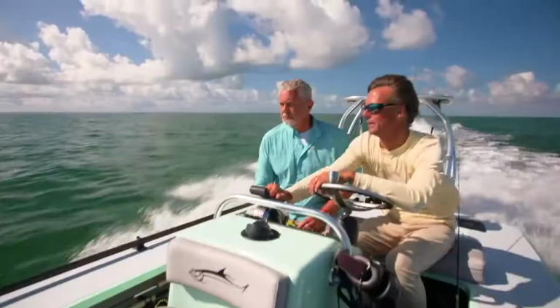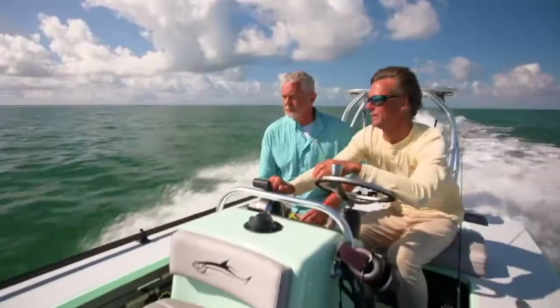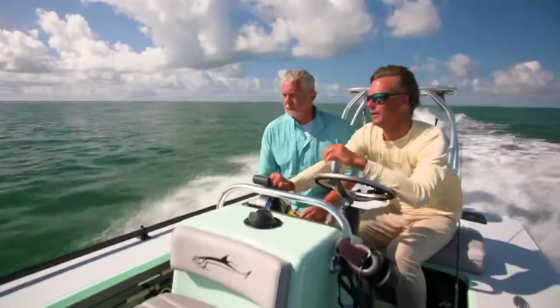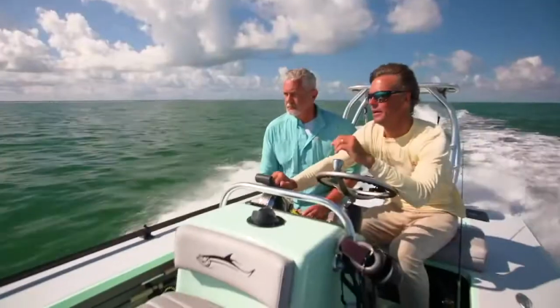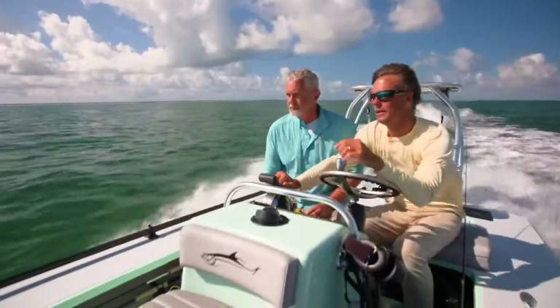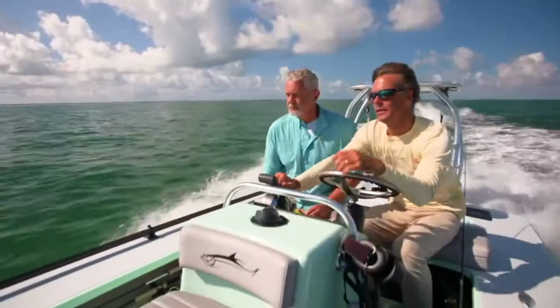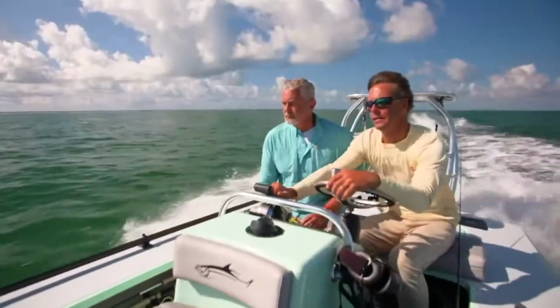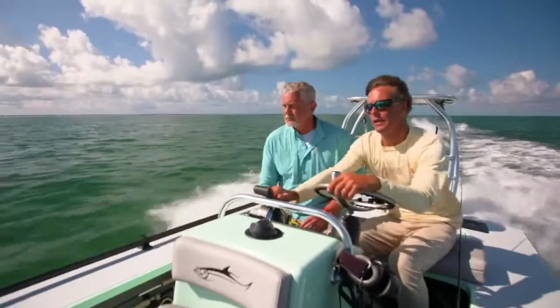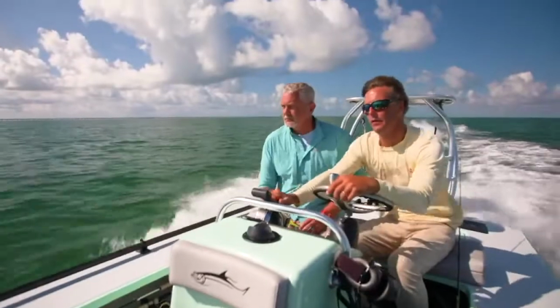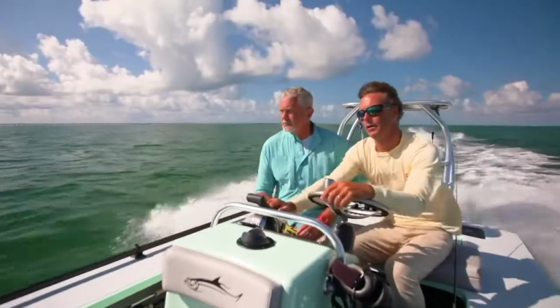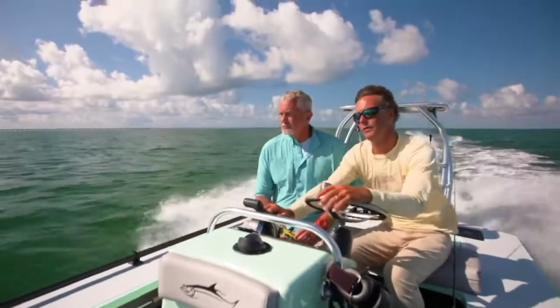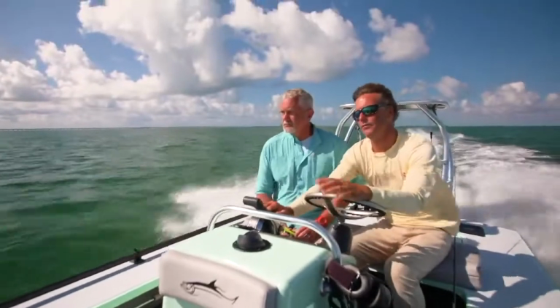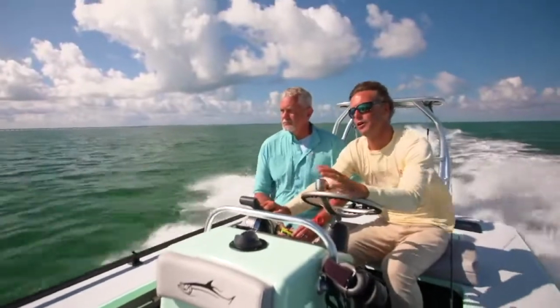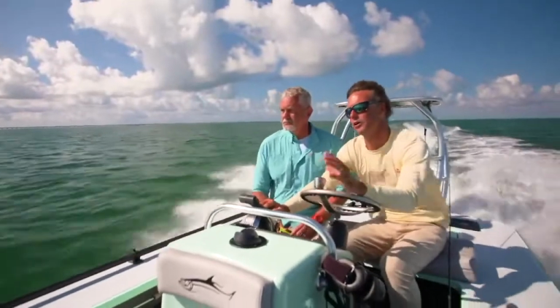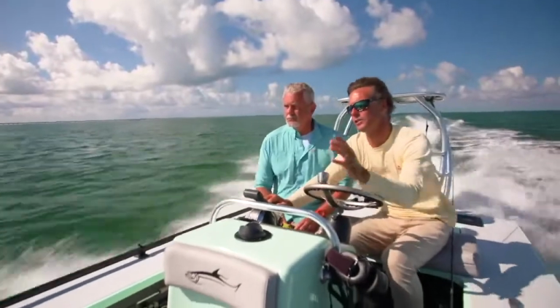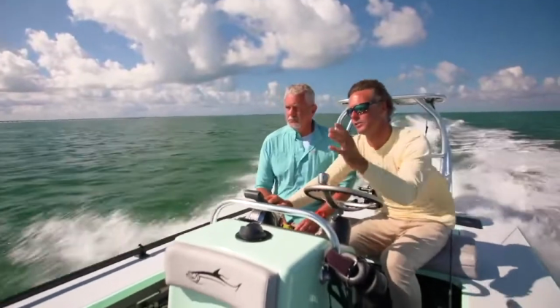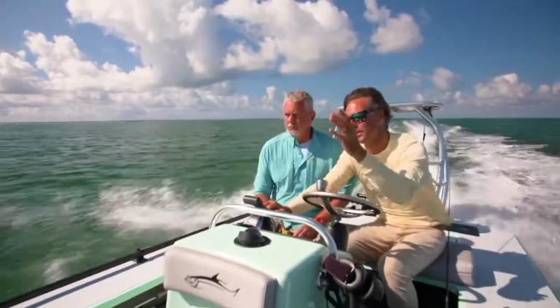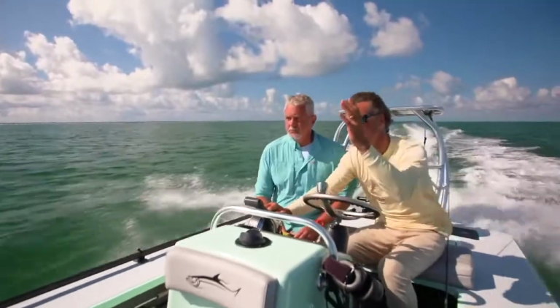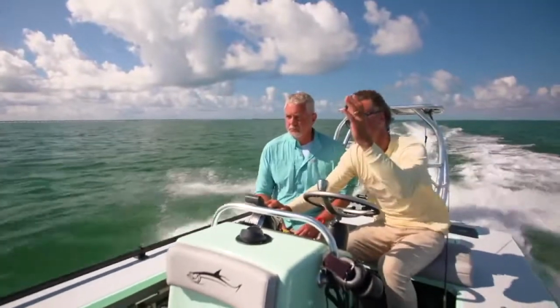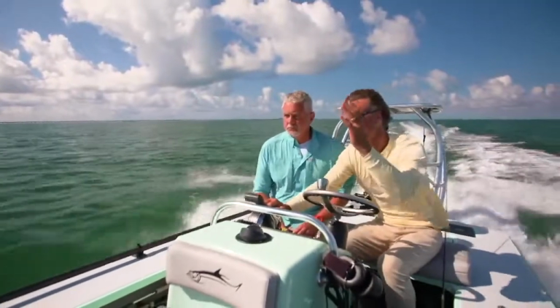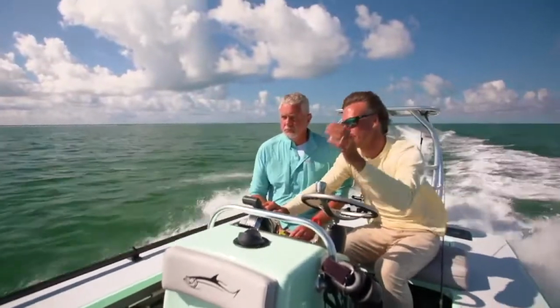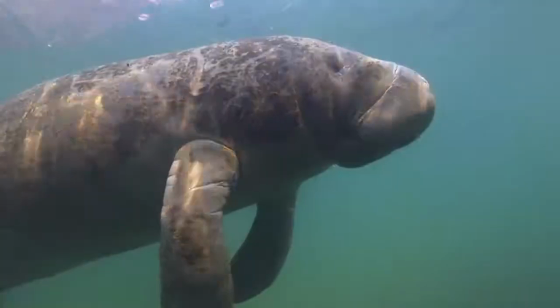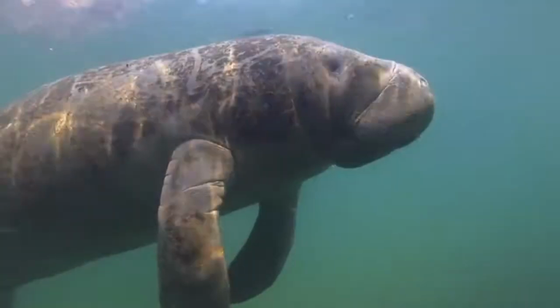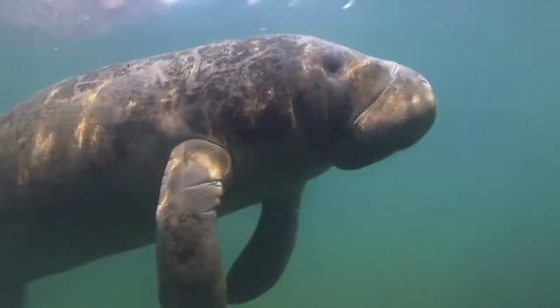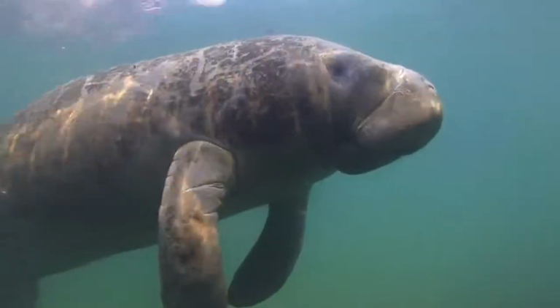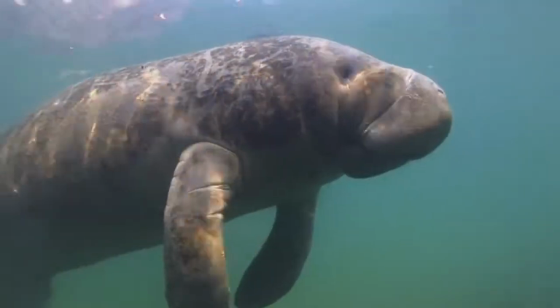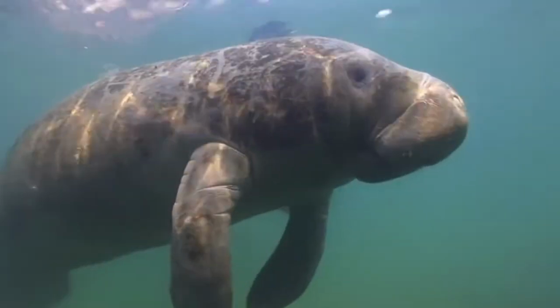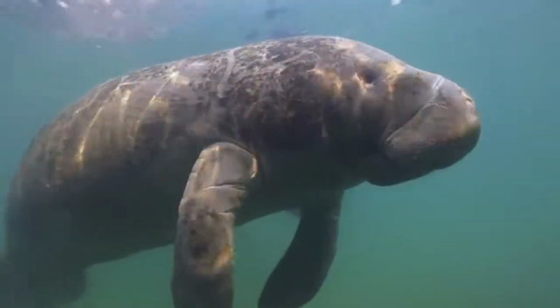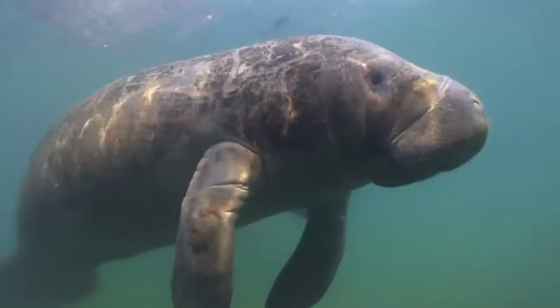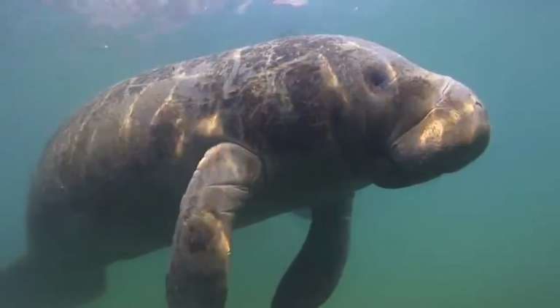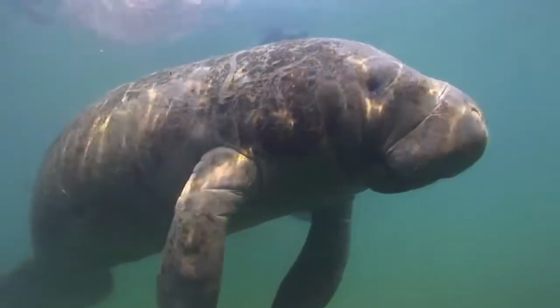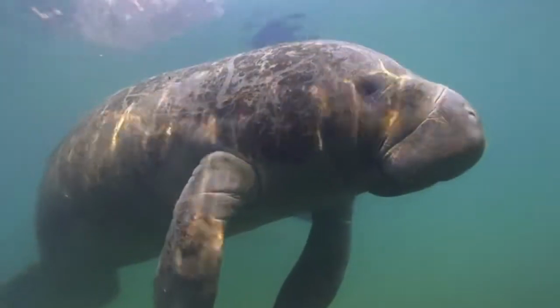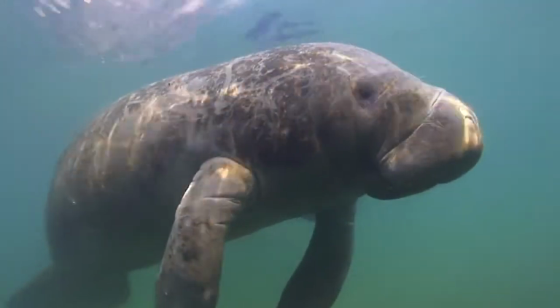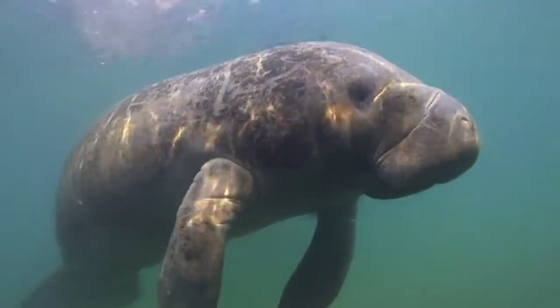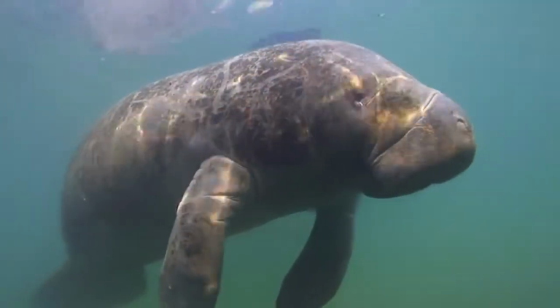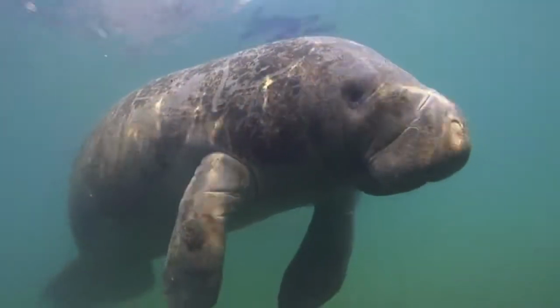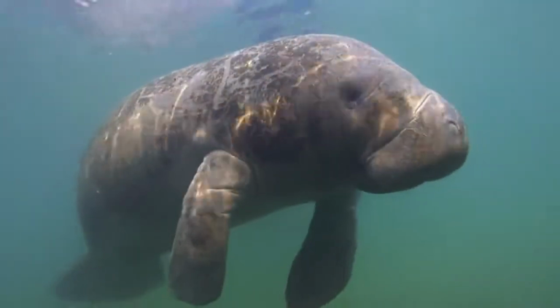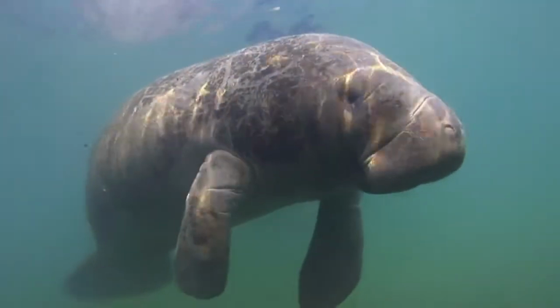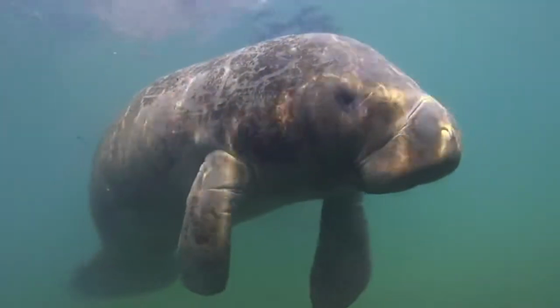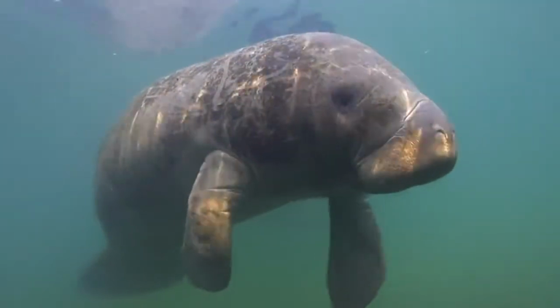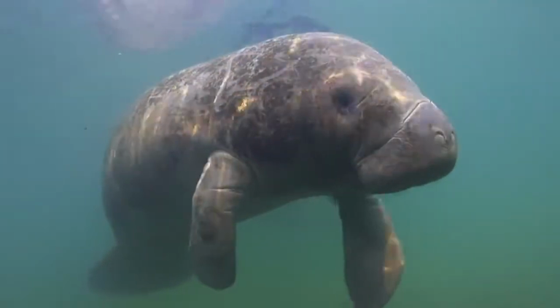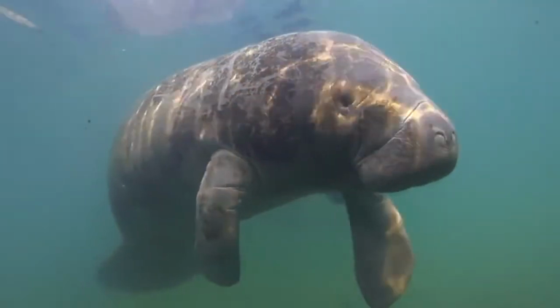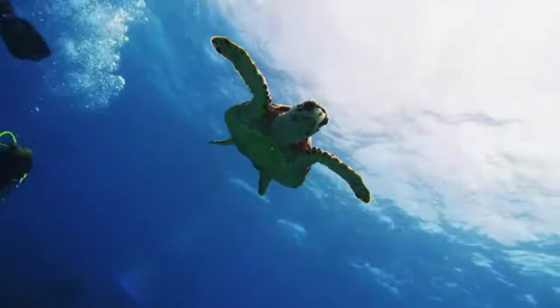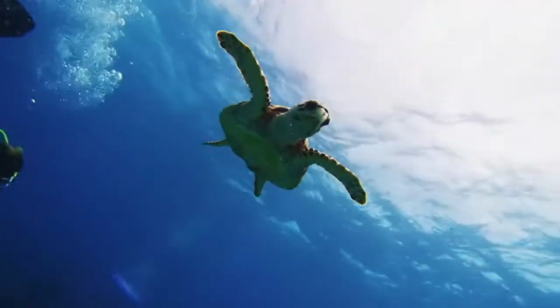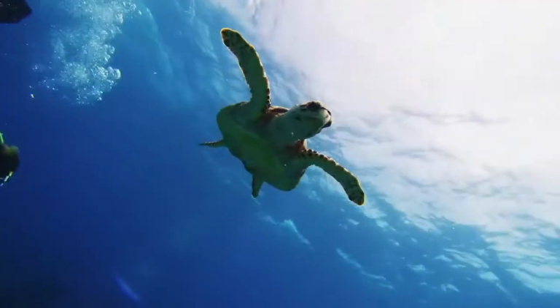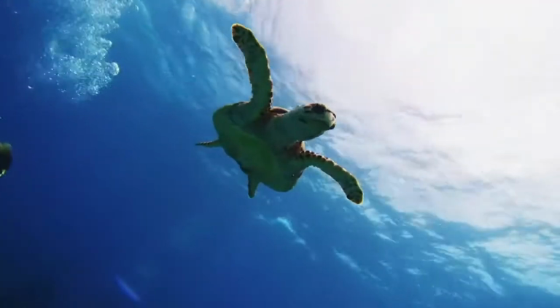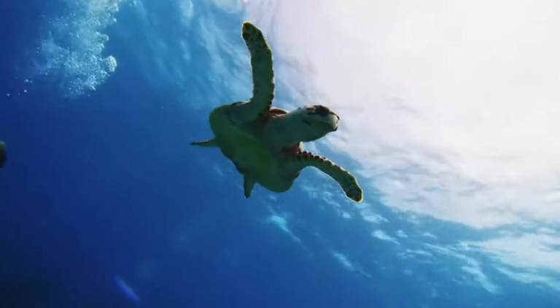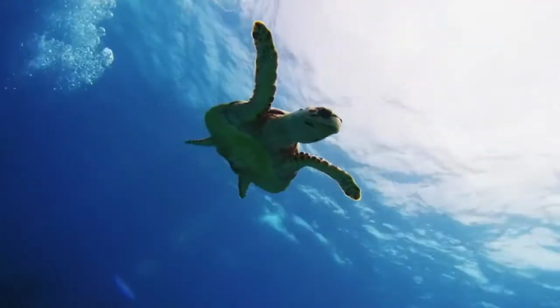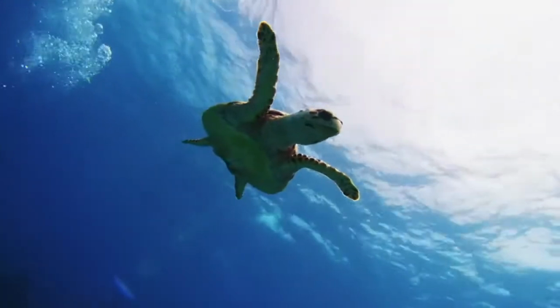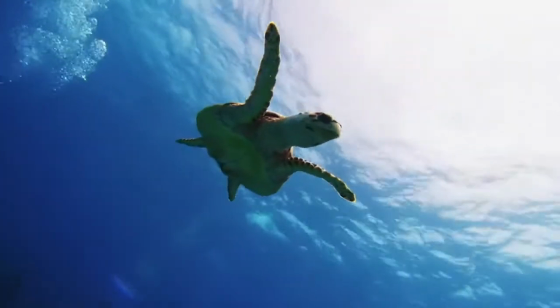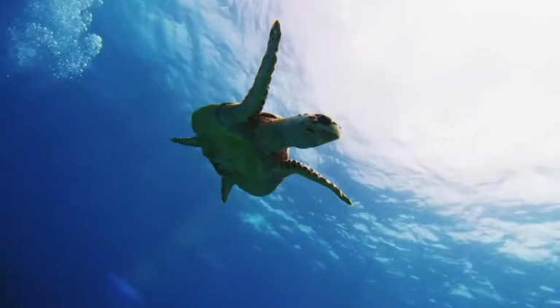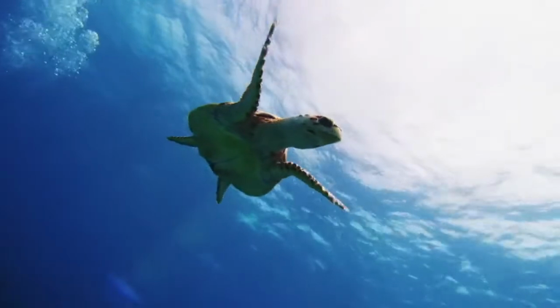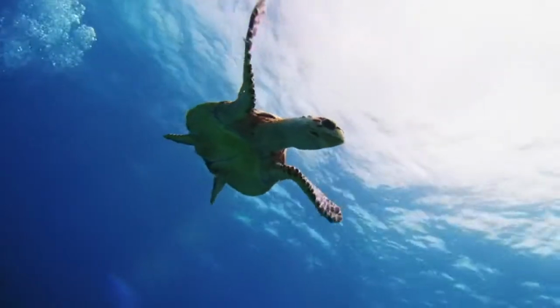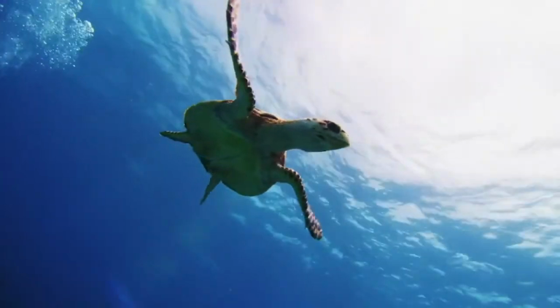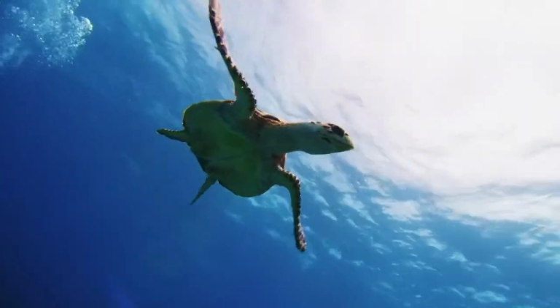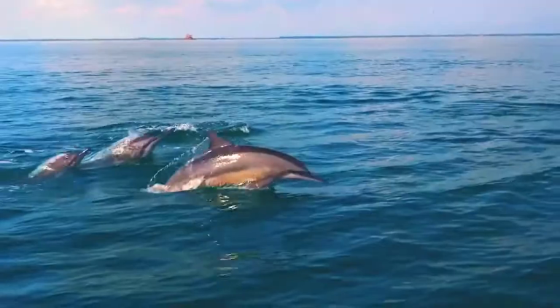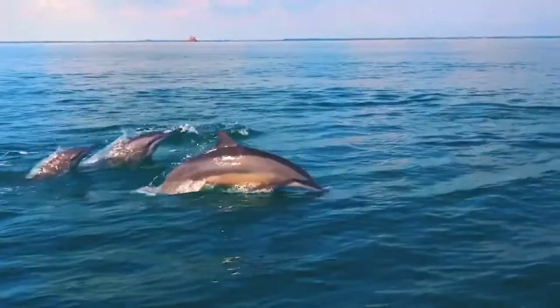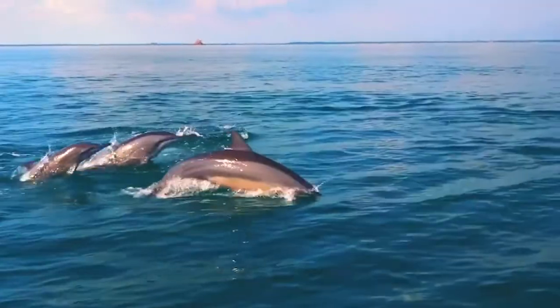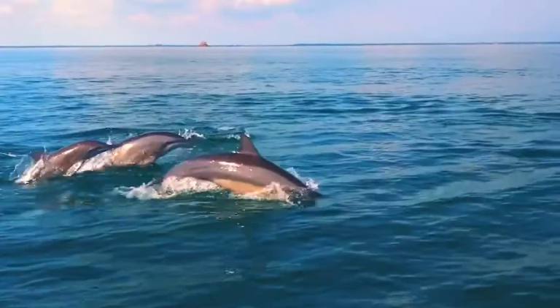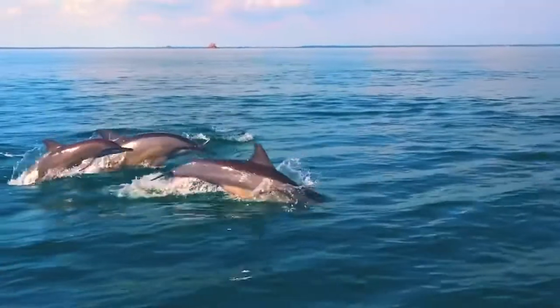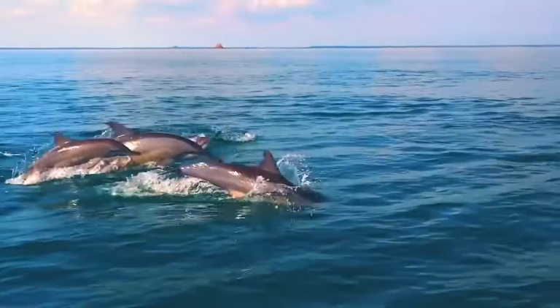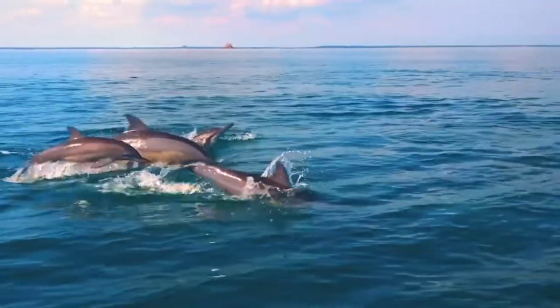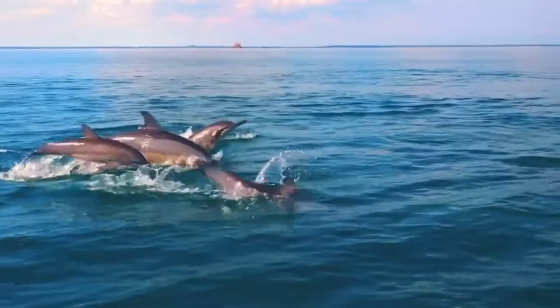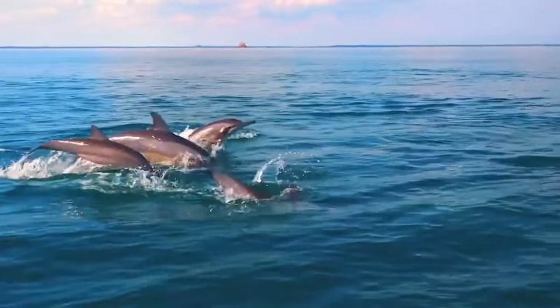Another great boating safety practice when you're out on the water is to look for our marine life — our manatees, our sea turtles, and any other marine life you might encounter here in the waters.